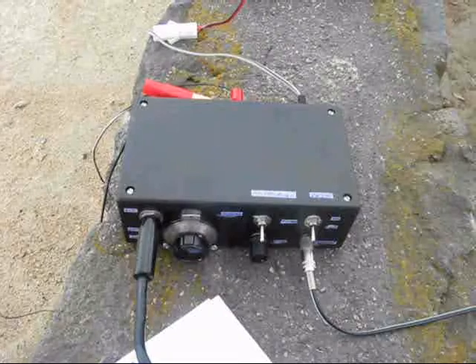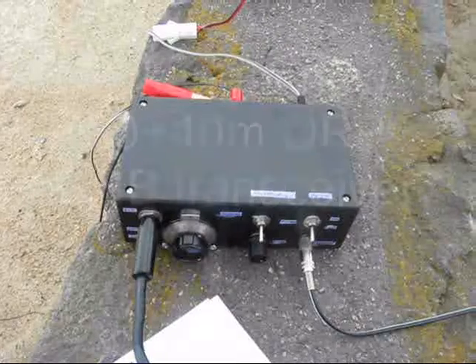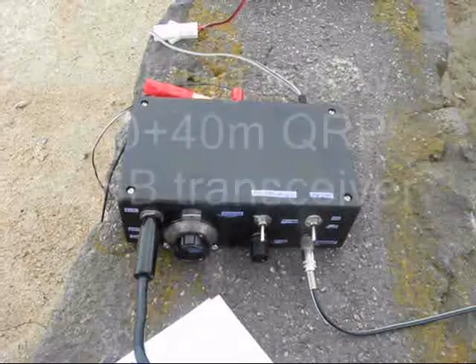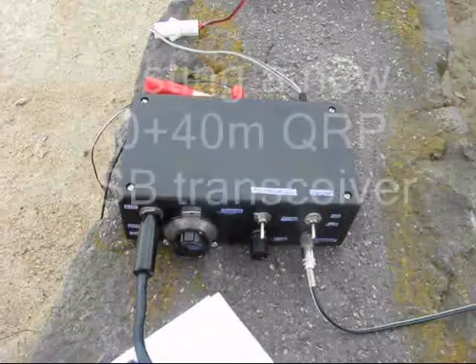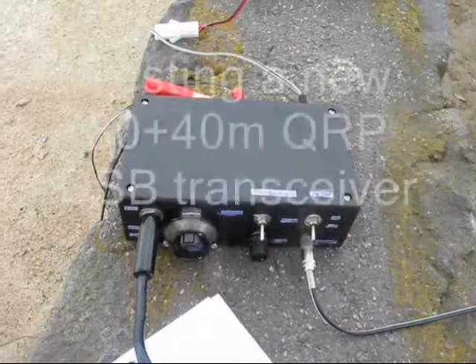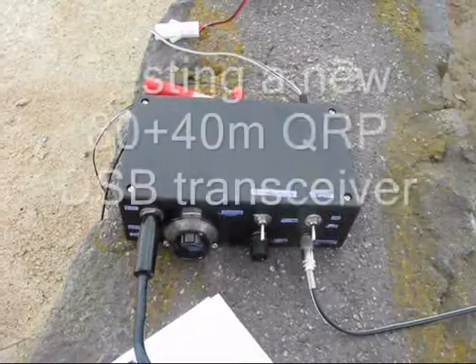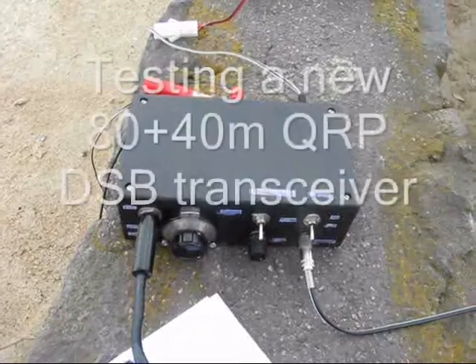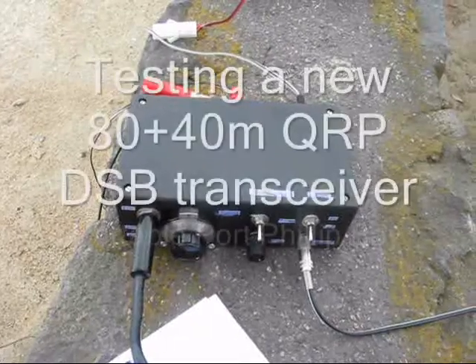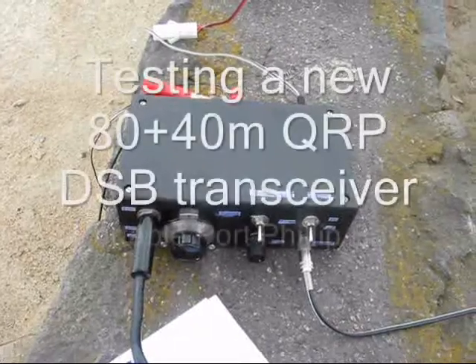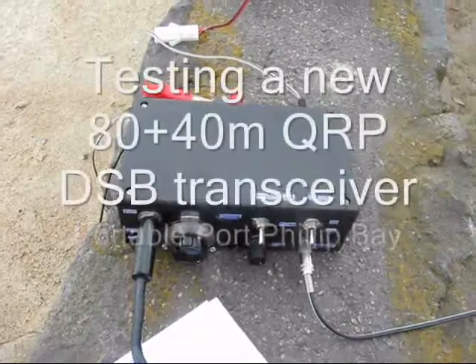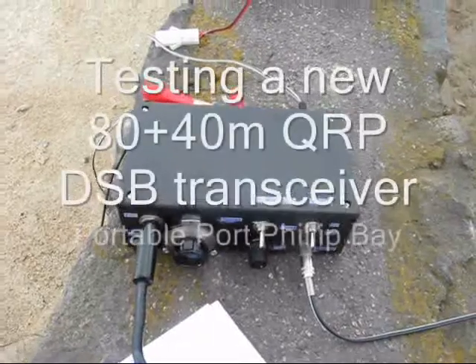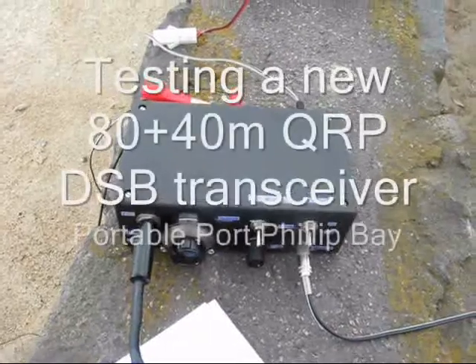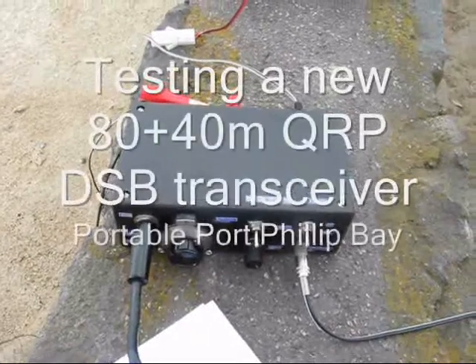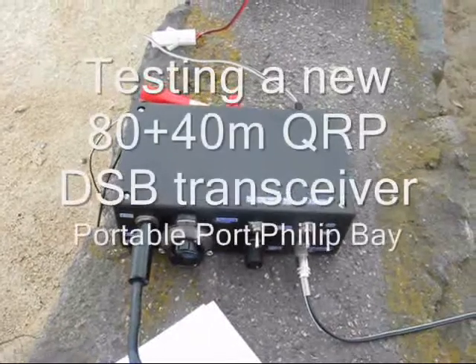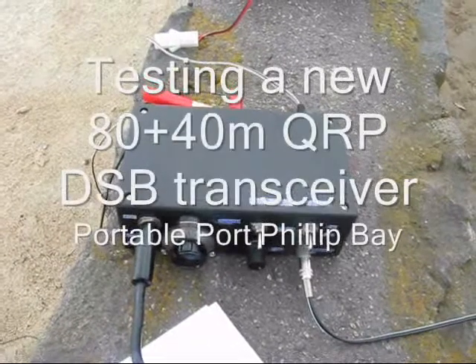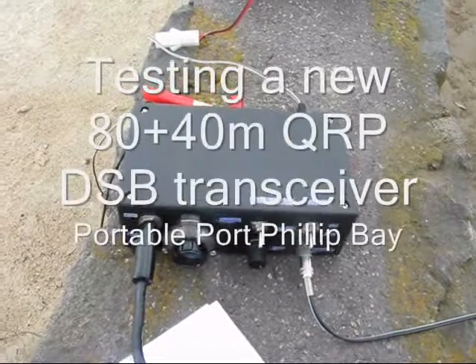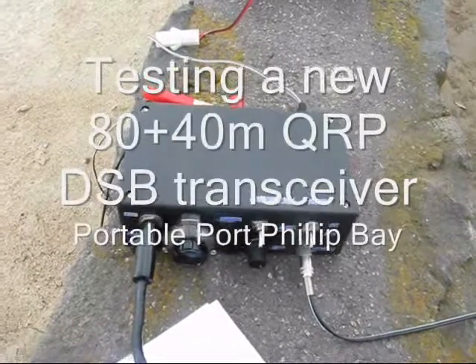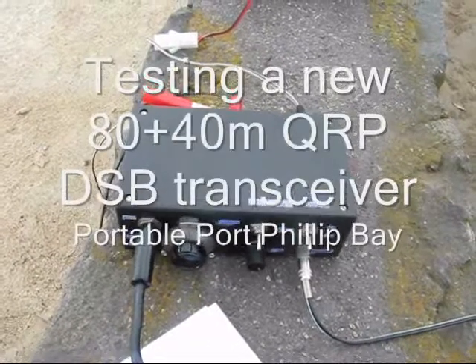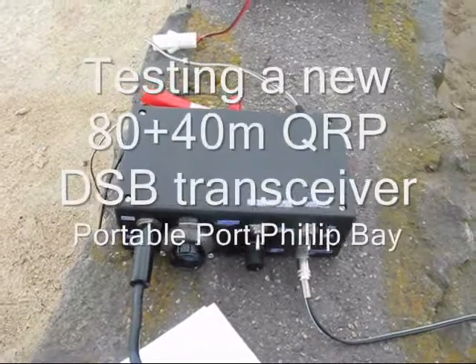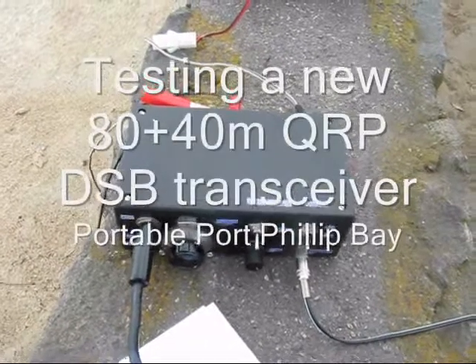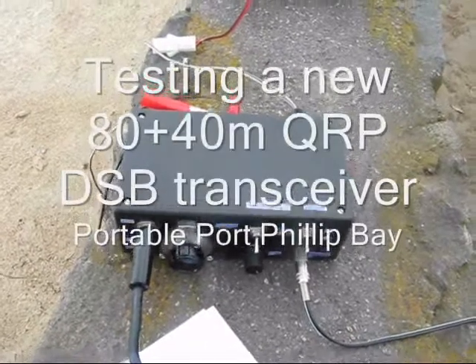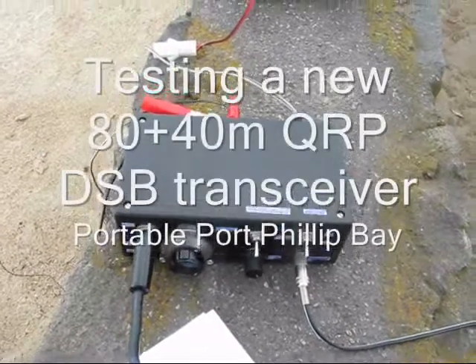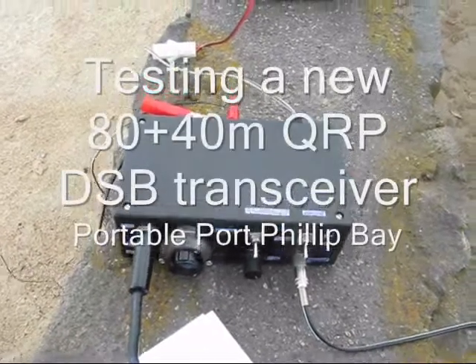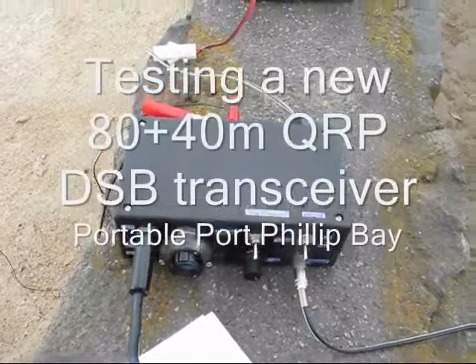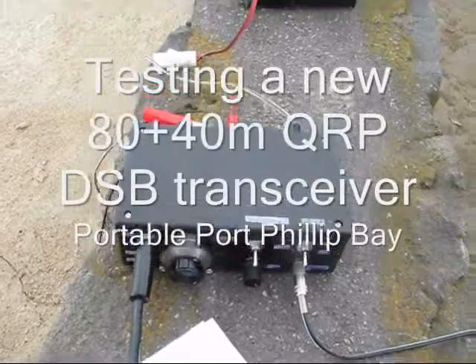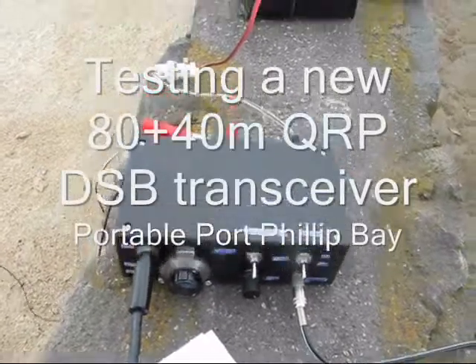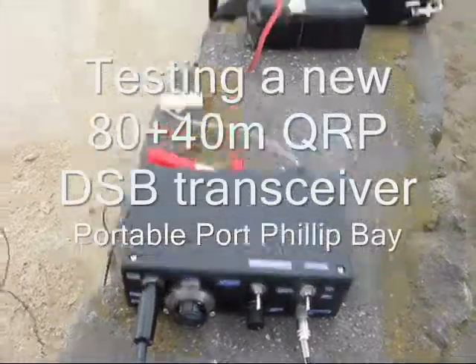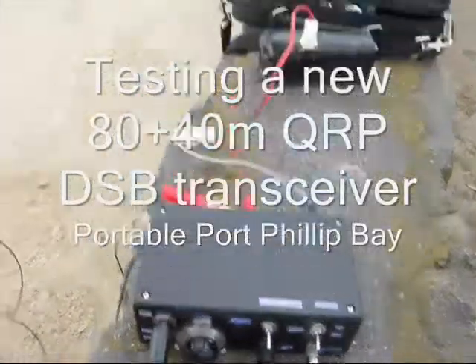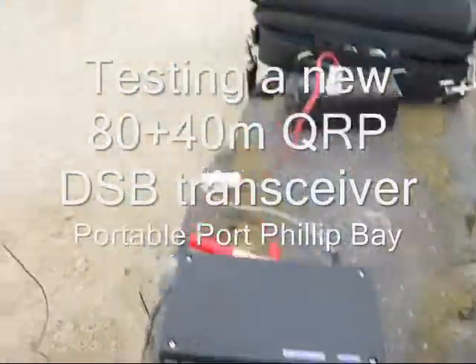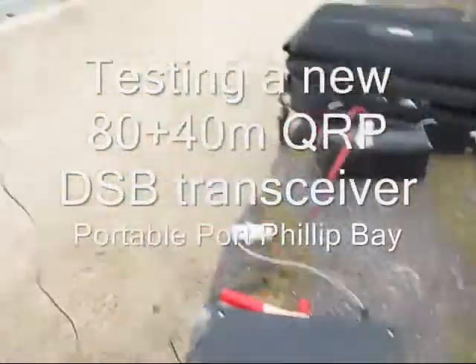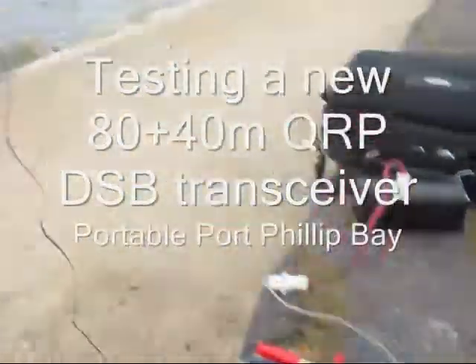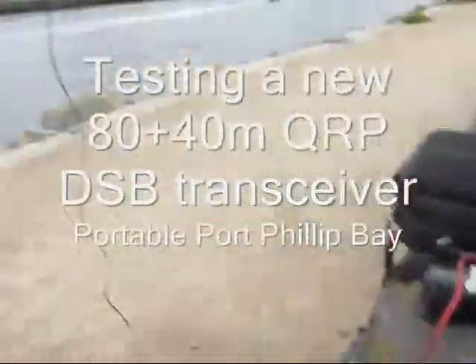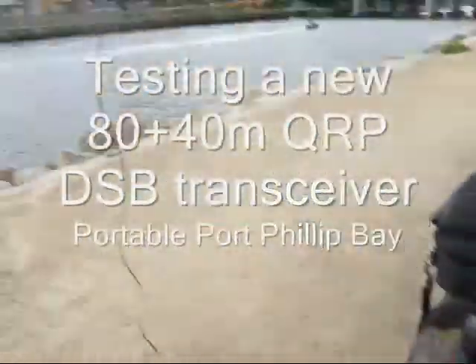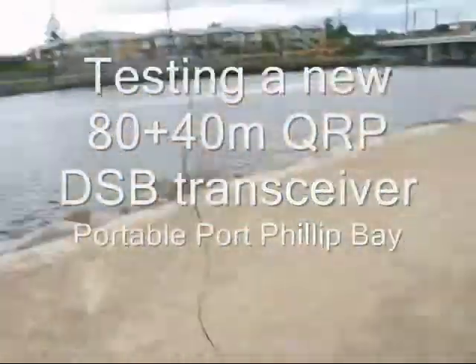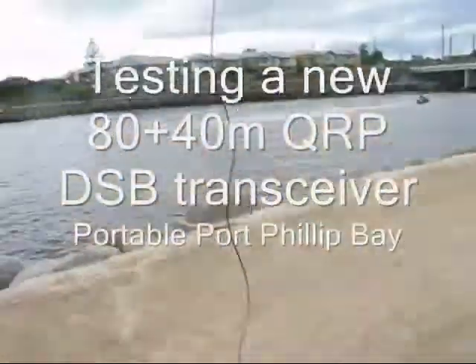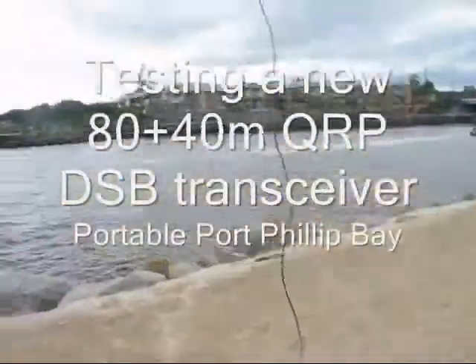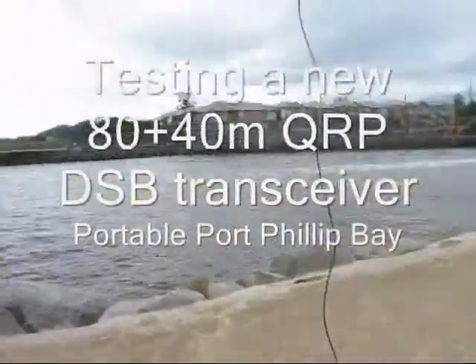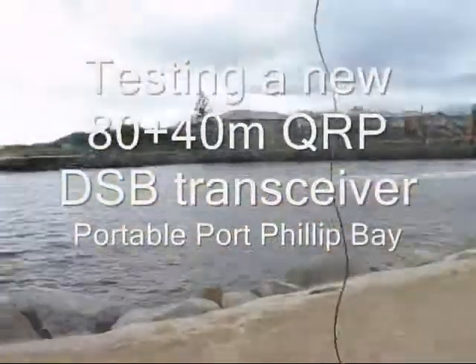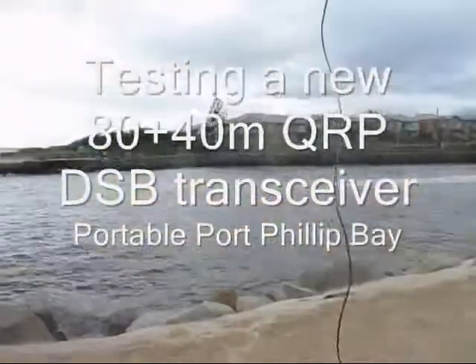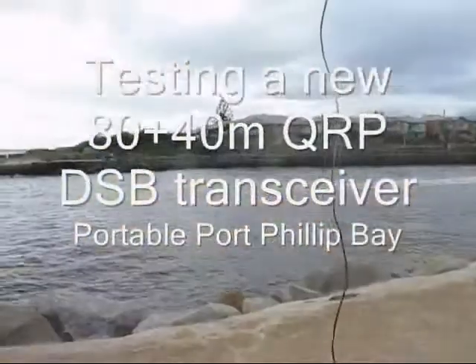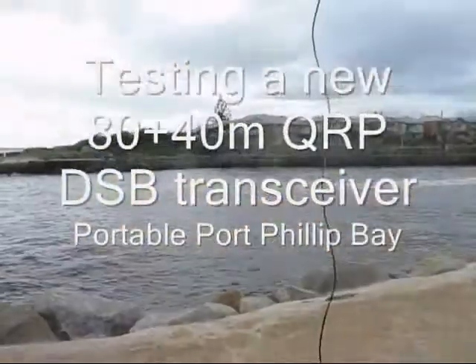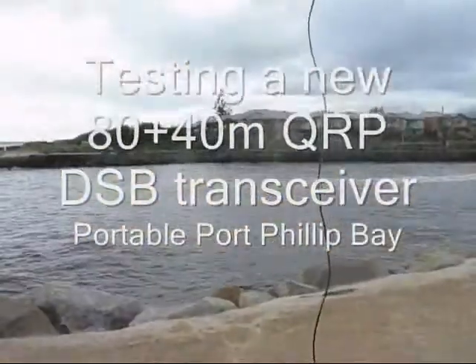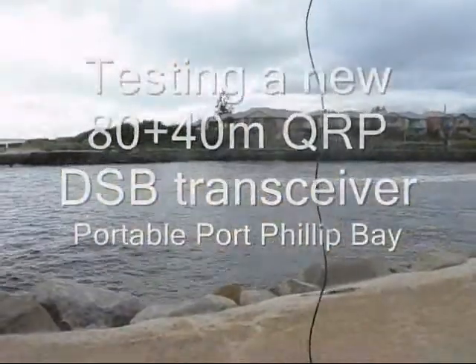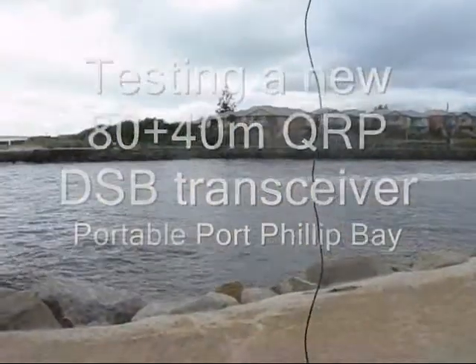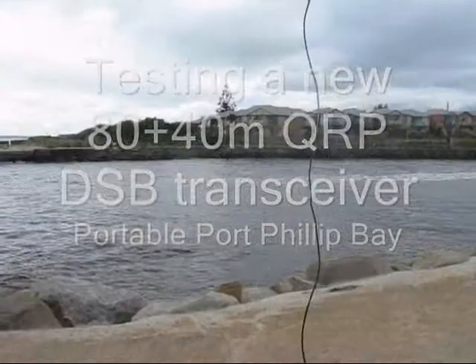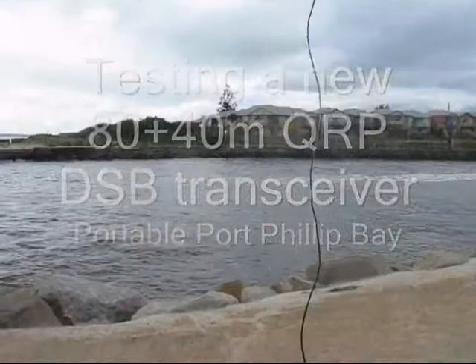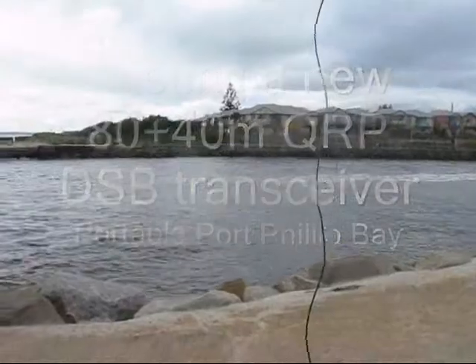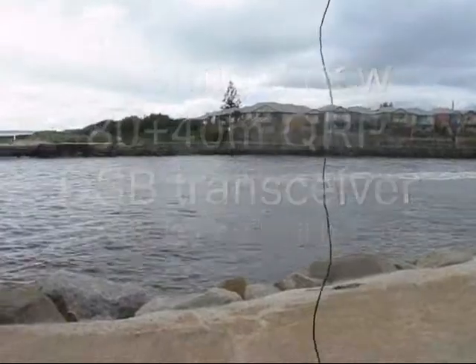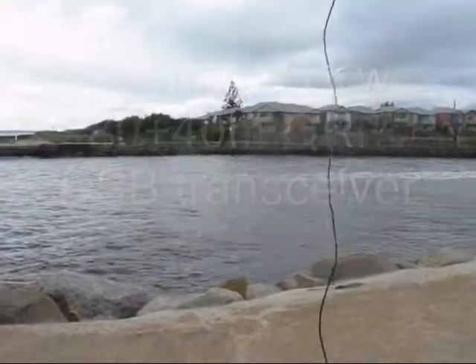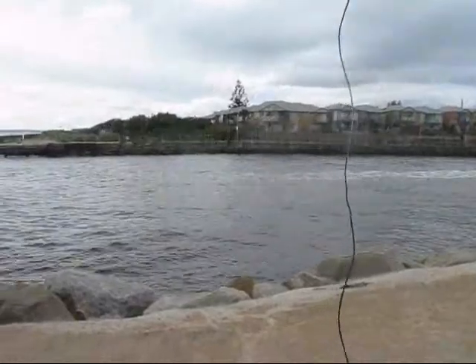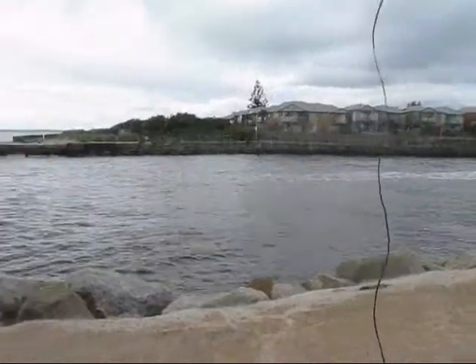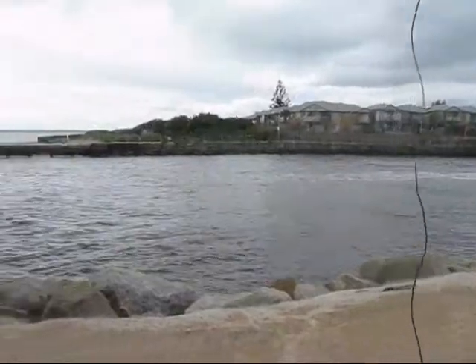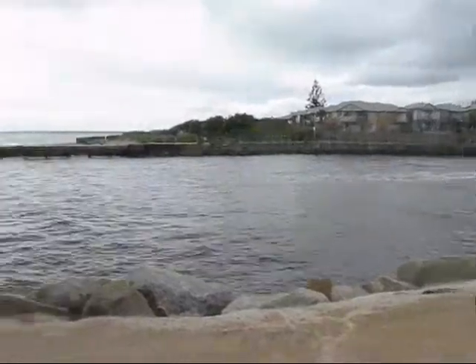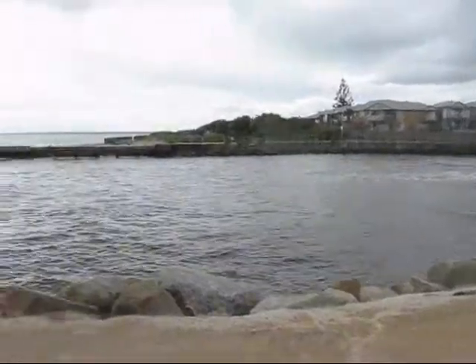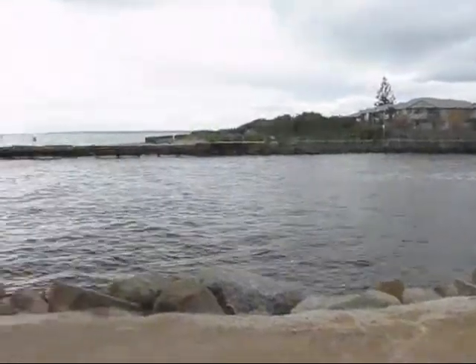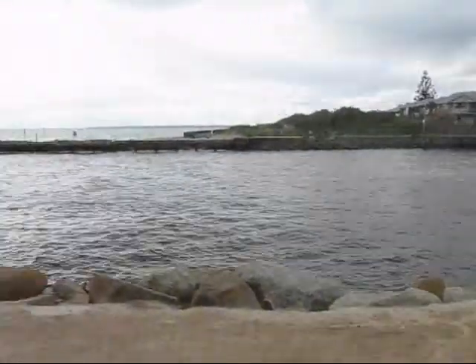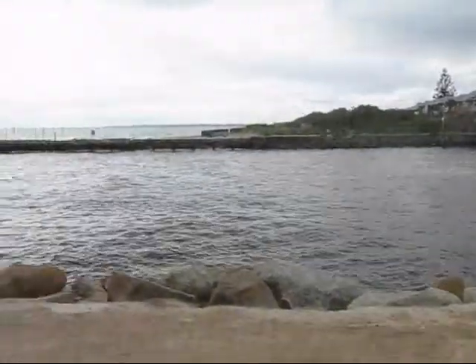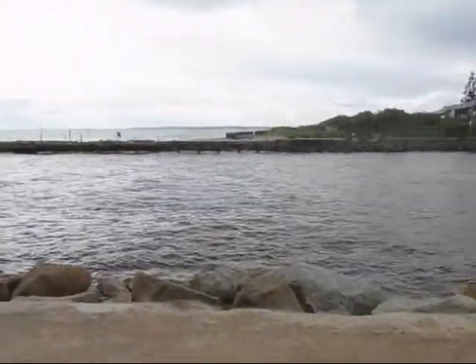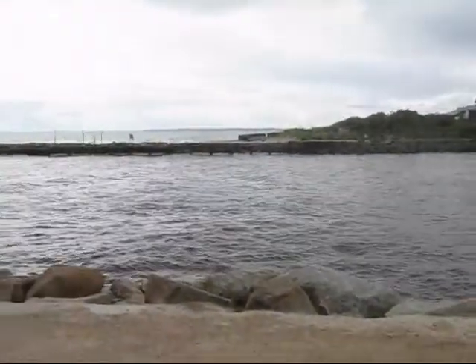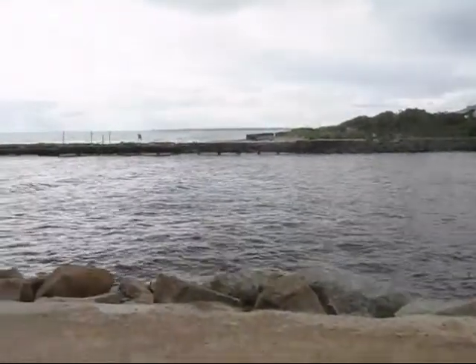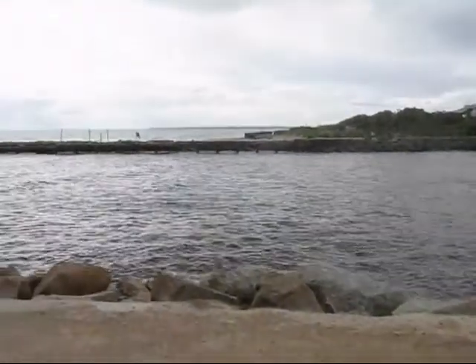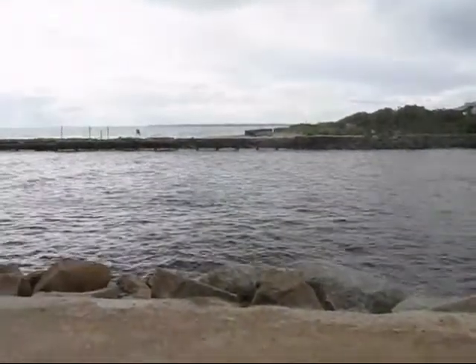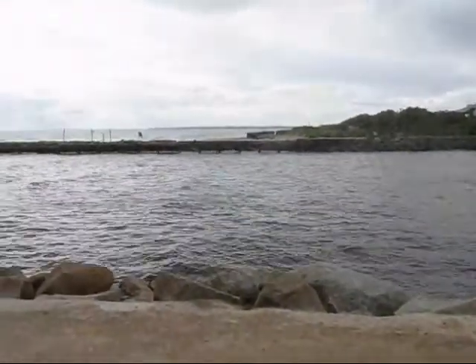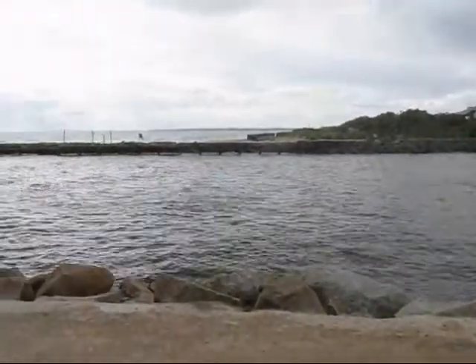This is Victor Kilo pre-Yankee Echo. VK3YE calling CQ, CQ, CQ.